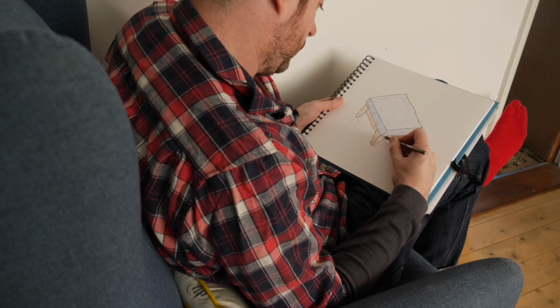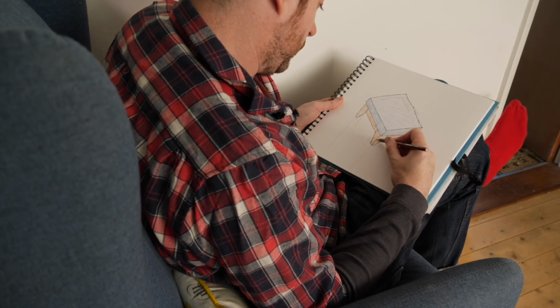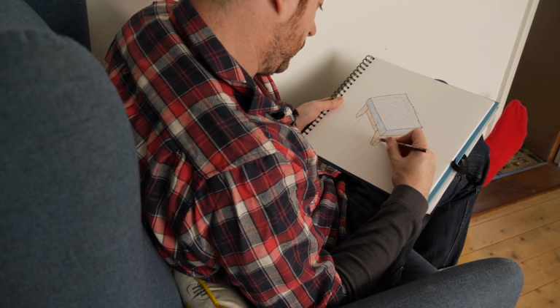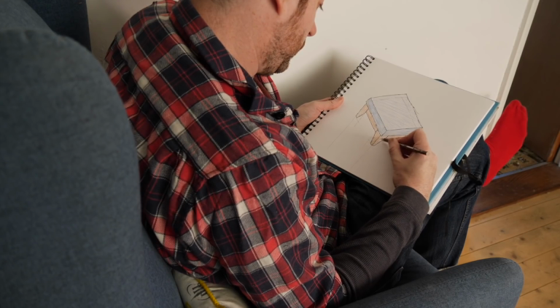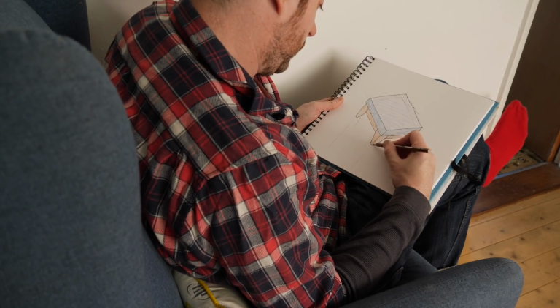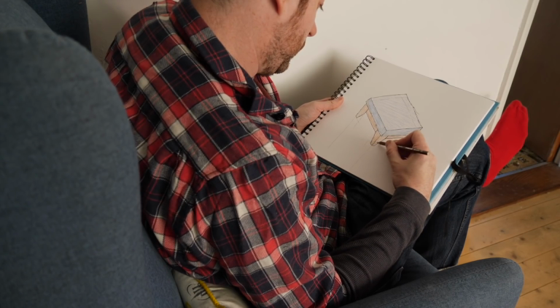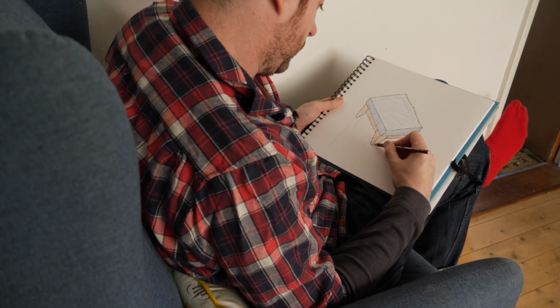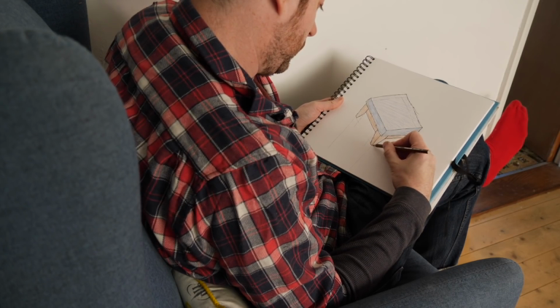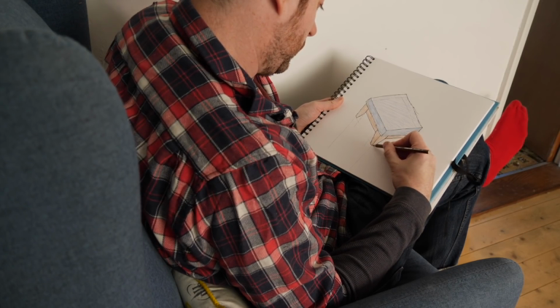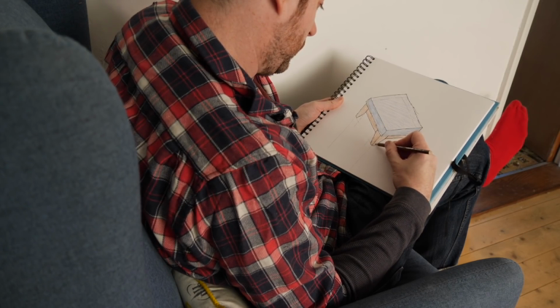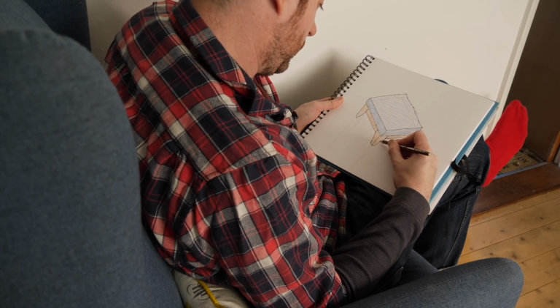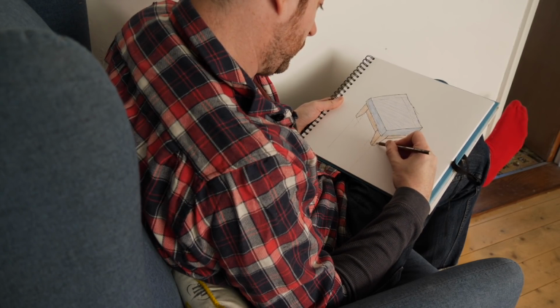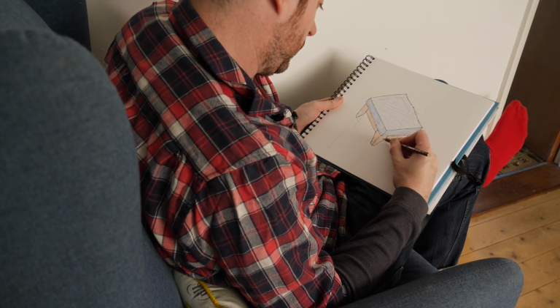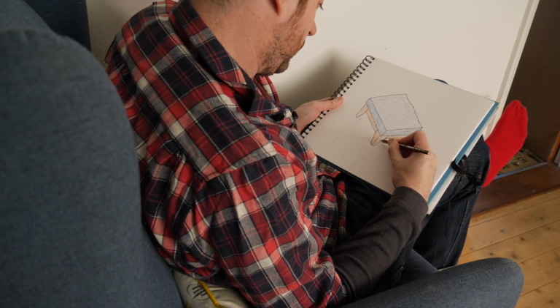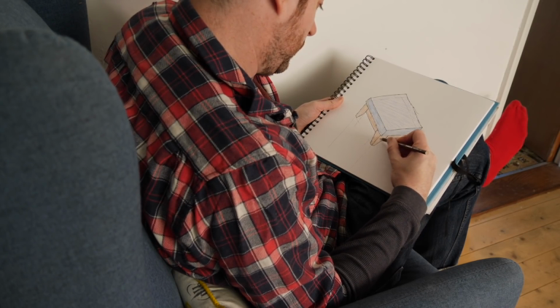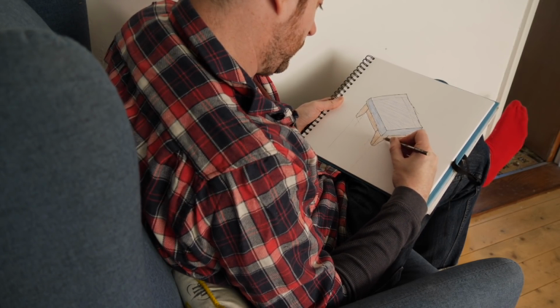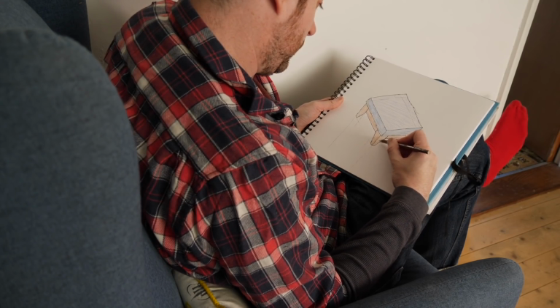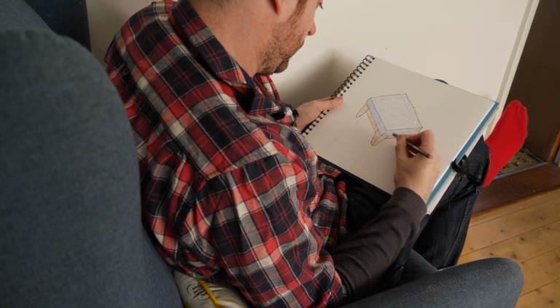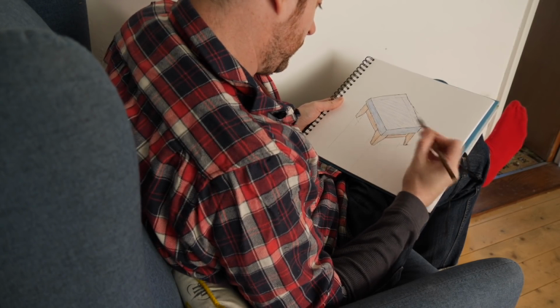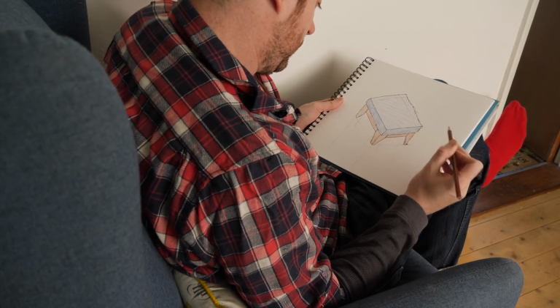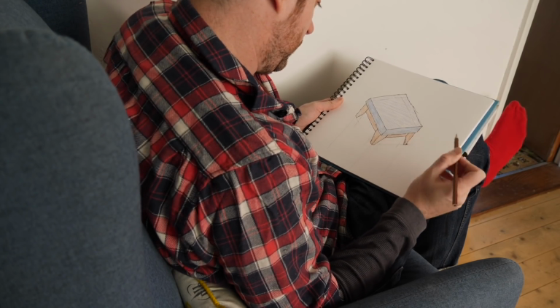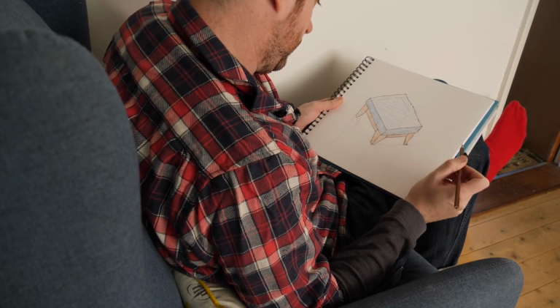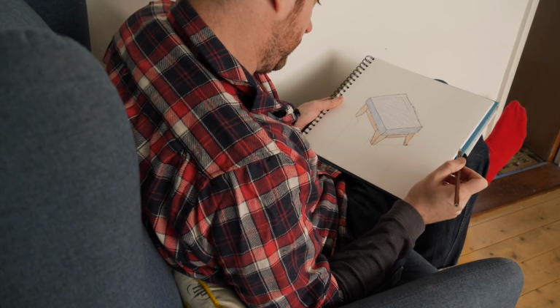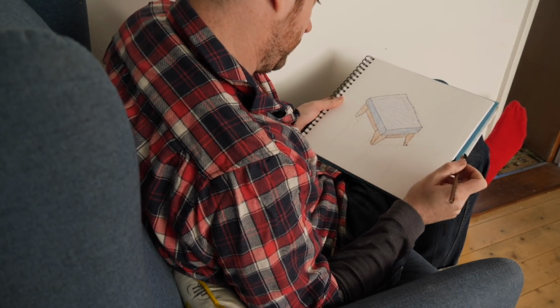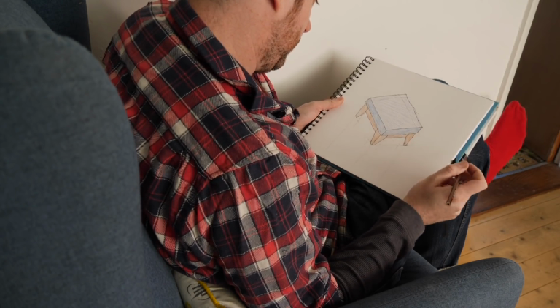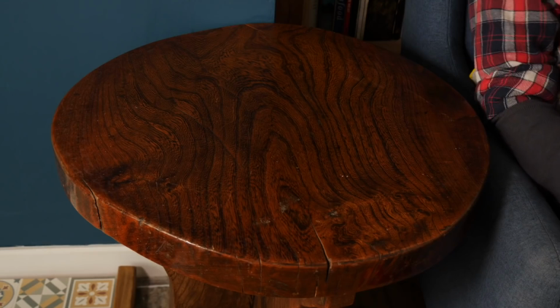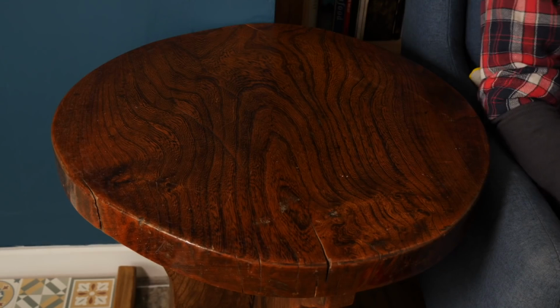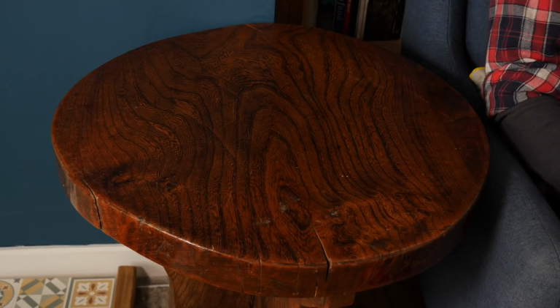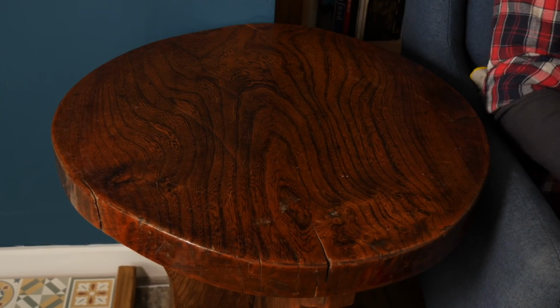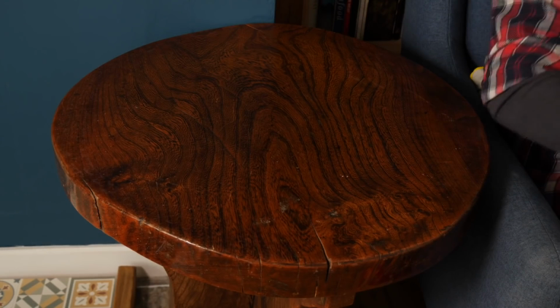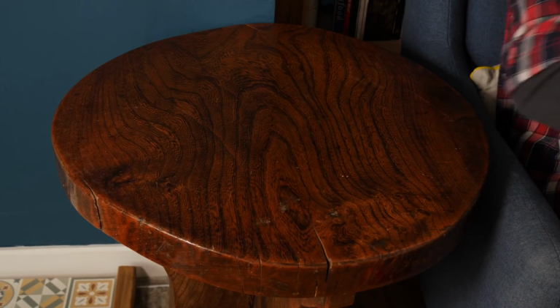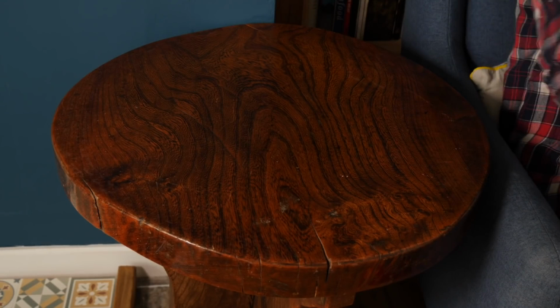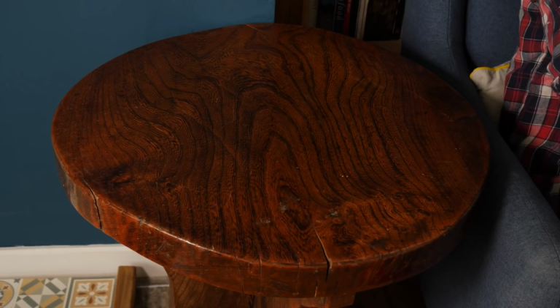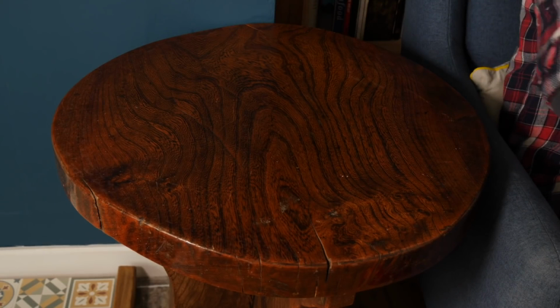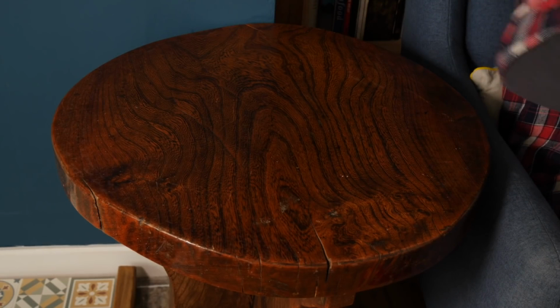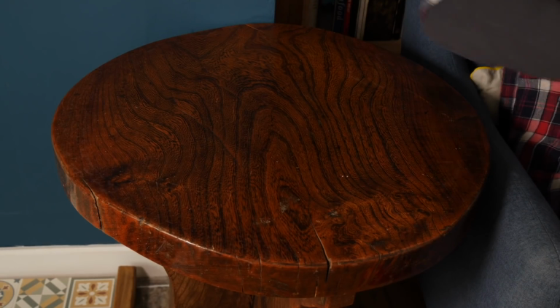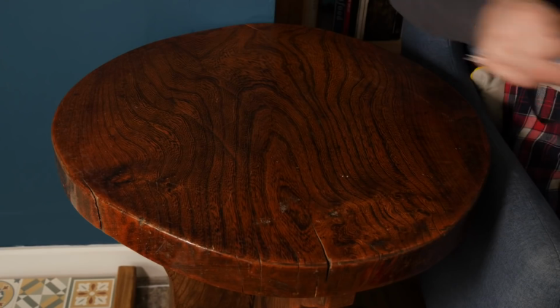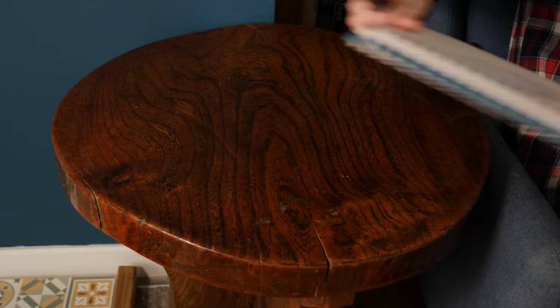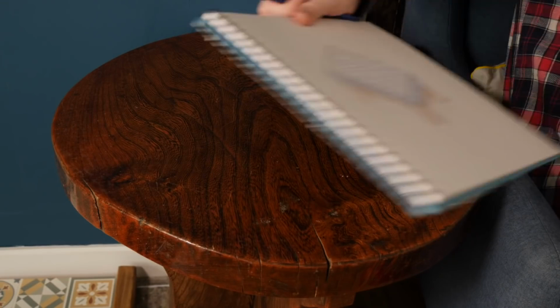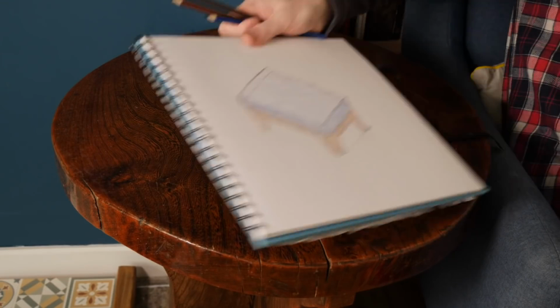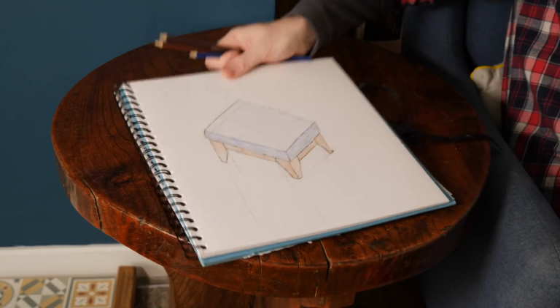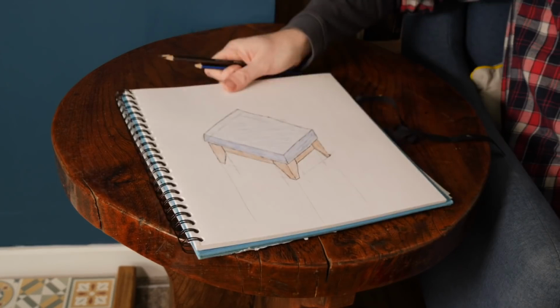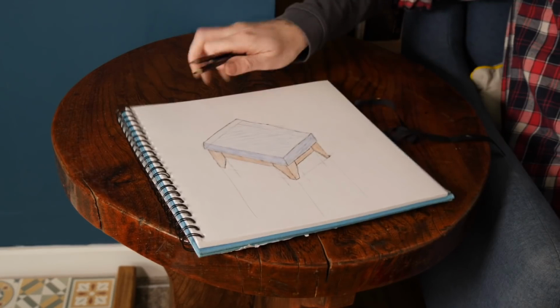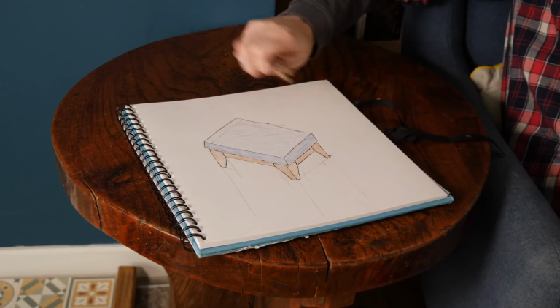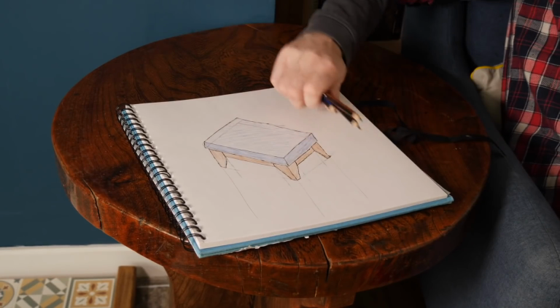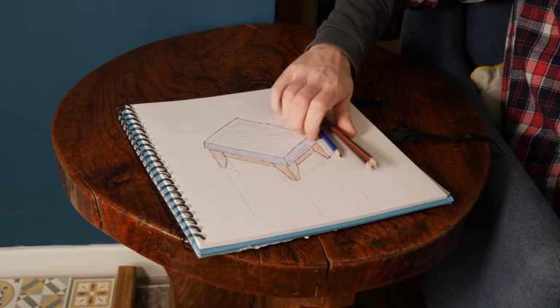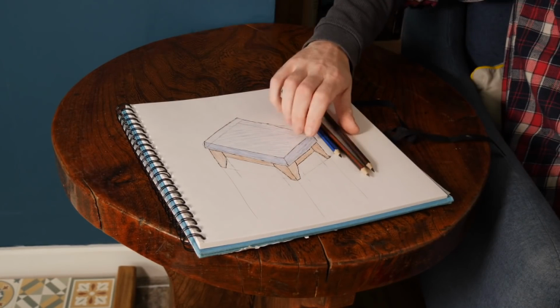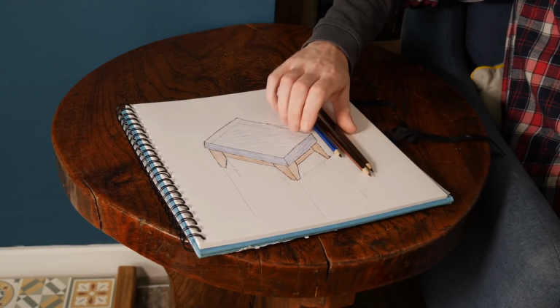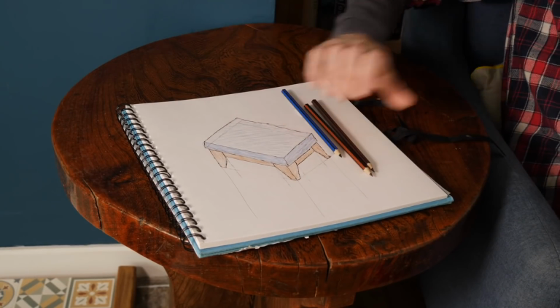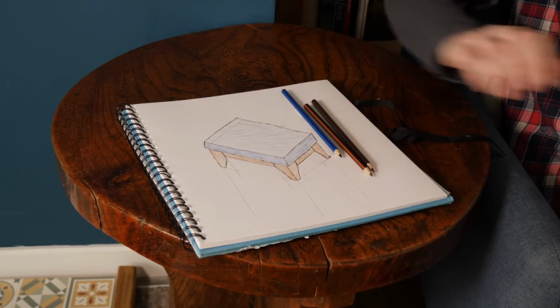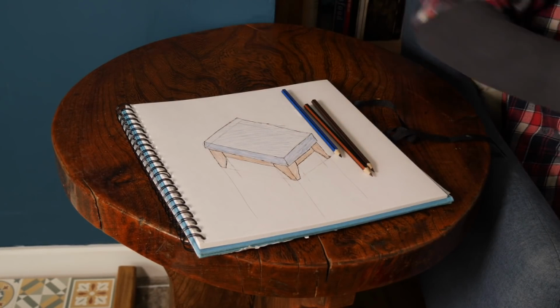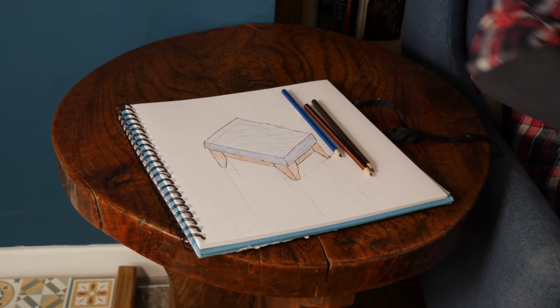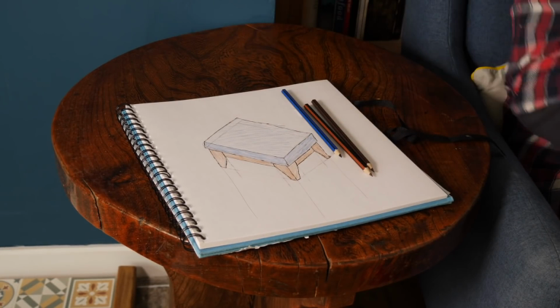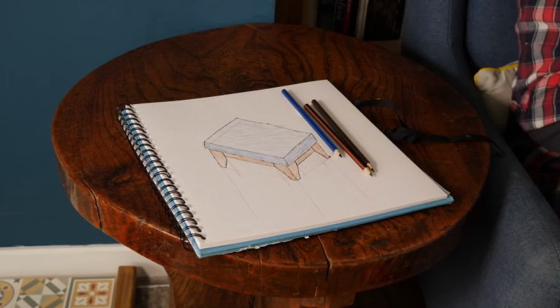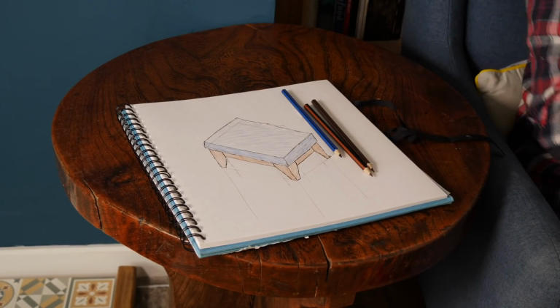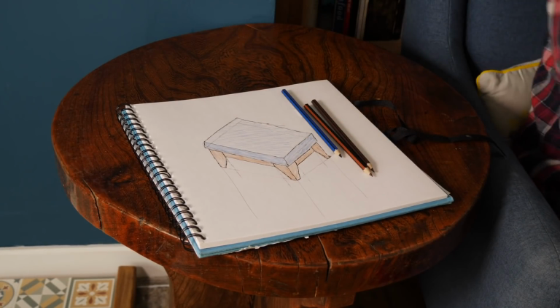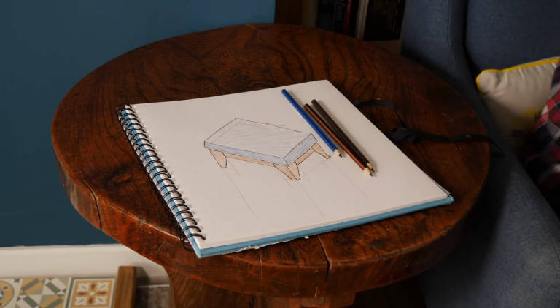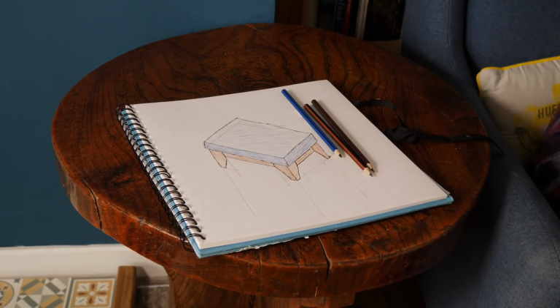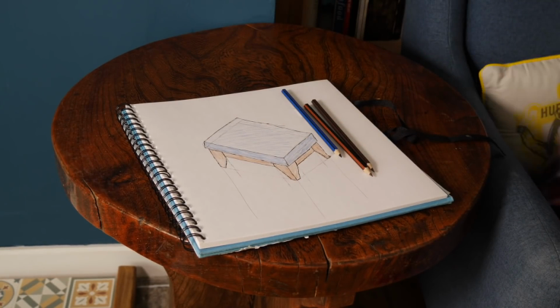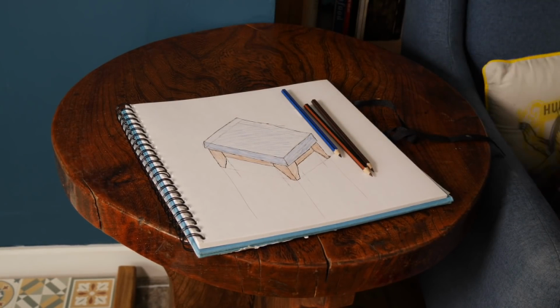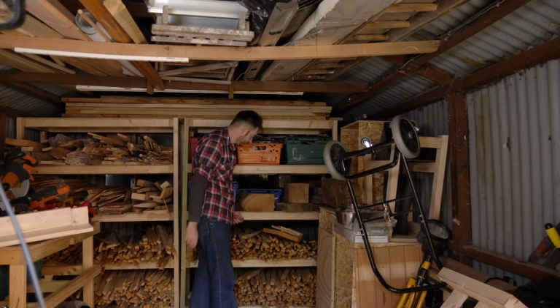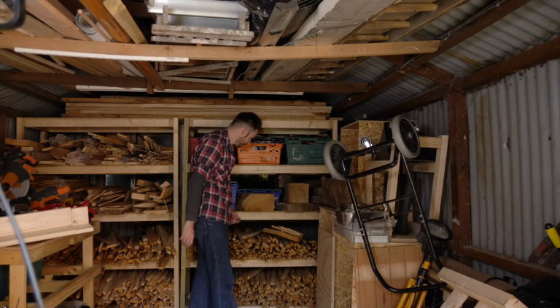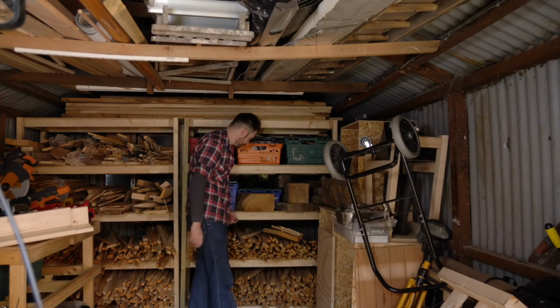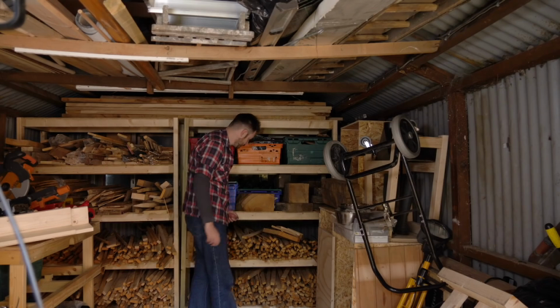I thought I'd sketch out a rough idea of what I wanted. This is not a plan with dimensions, just a rough shape of what I want it to look like.